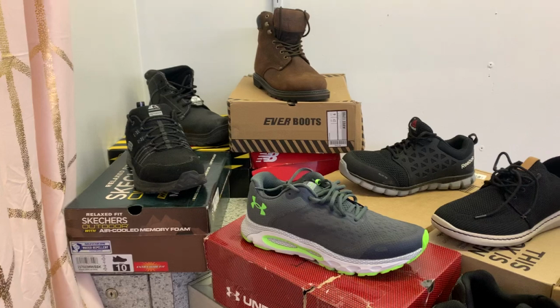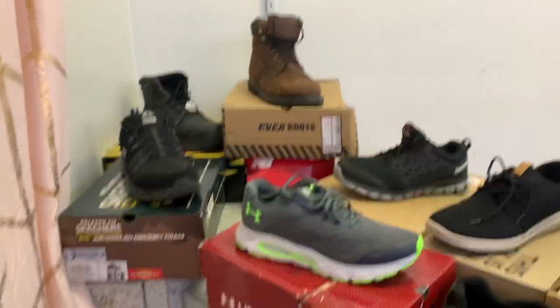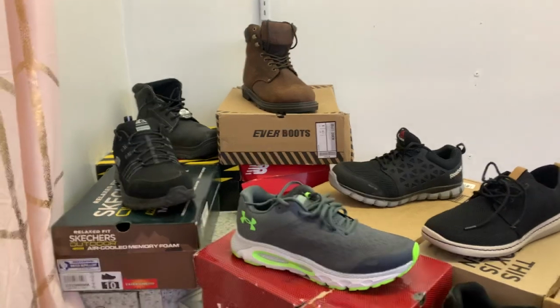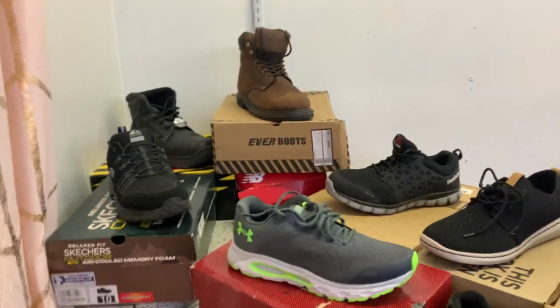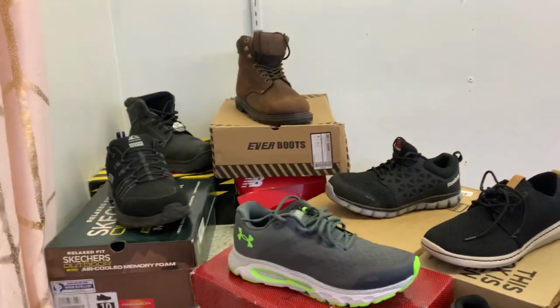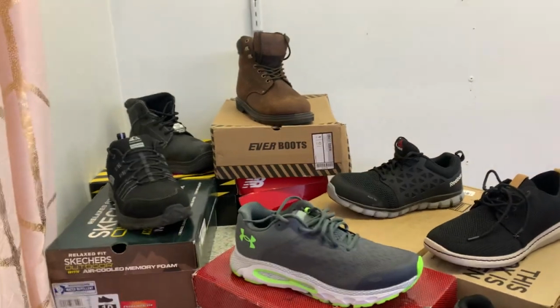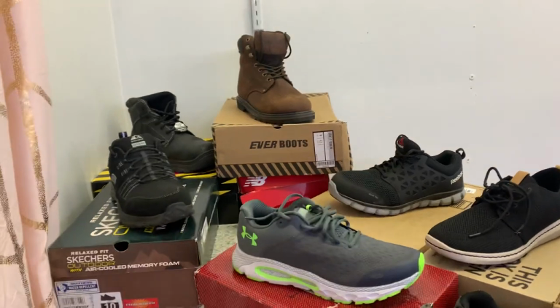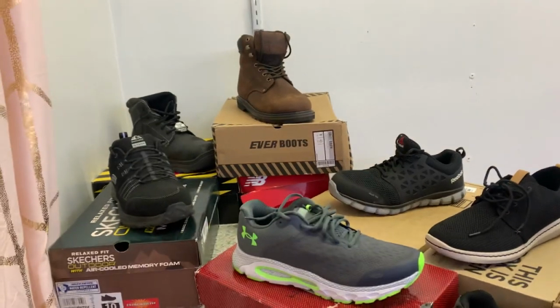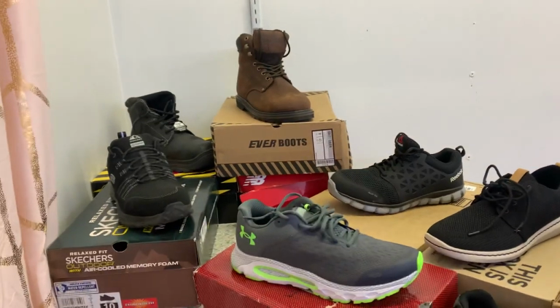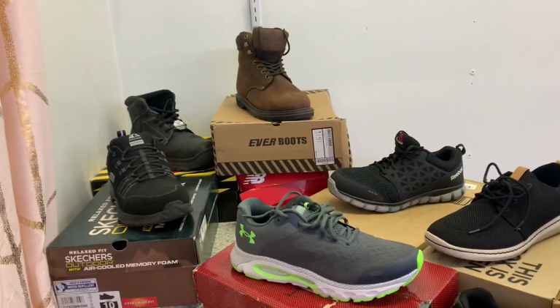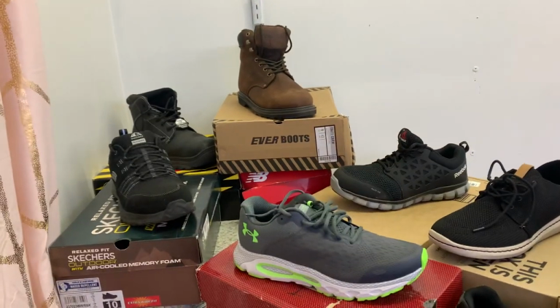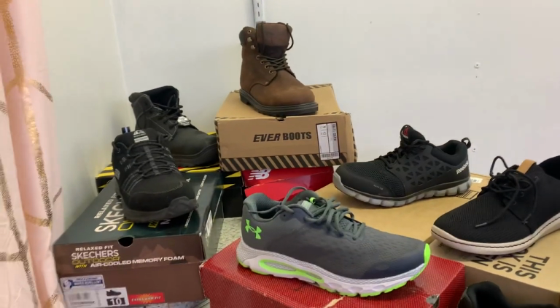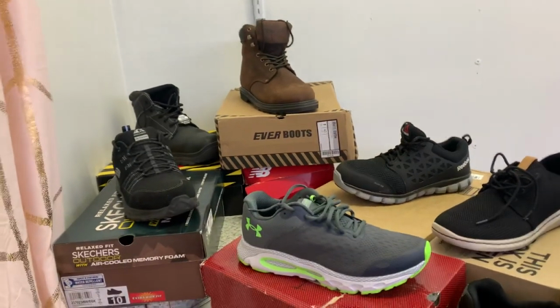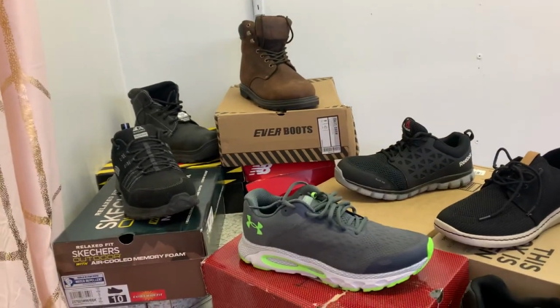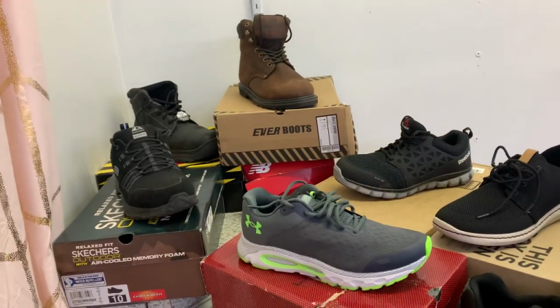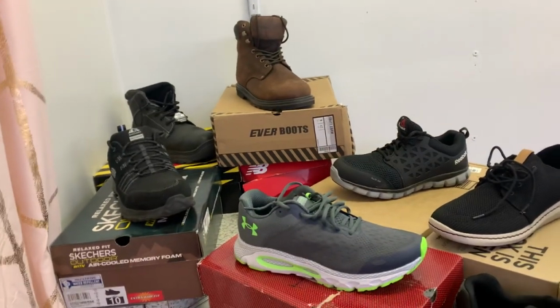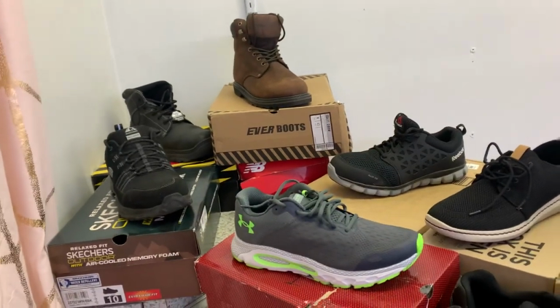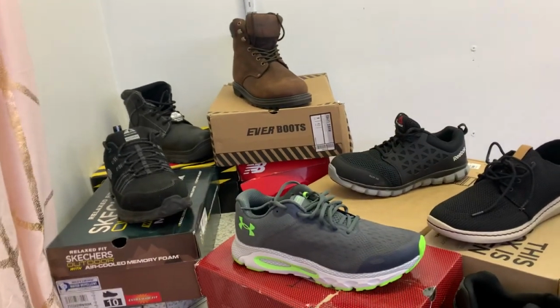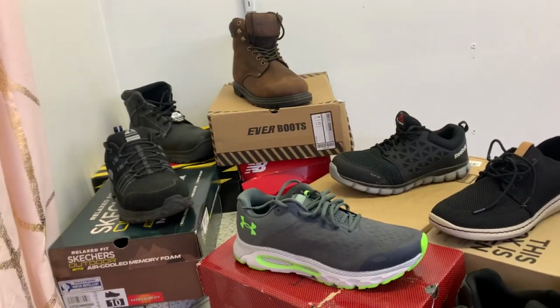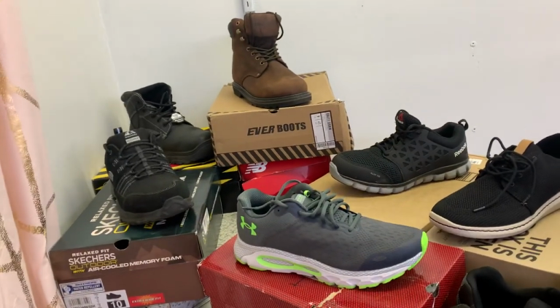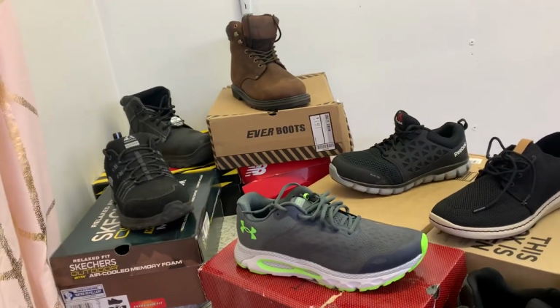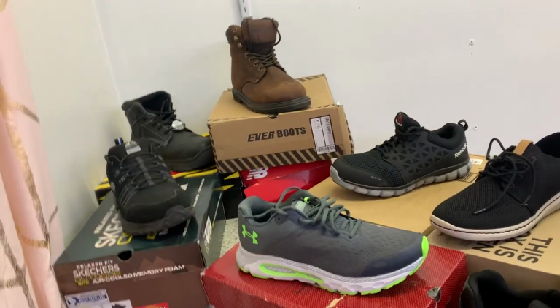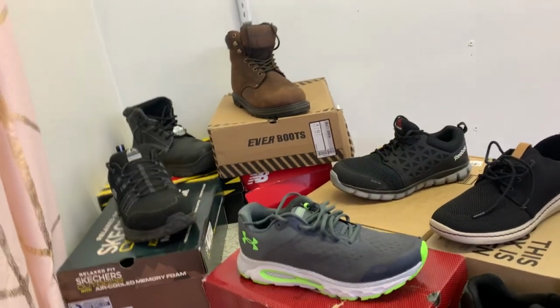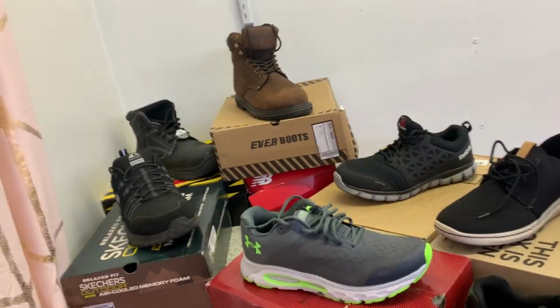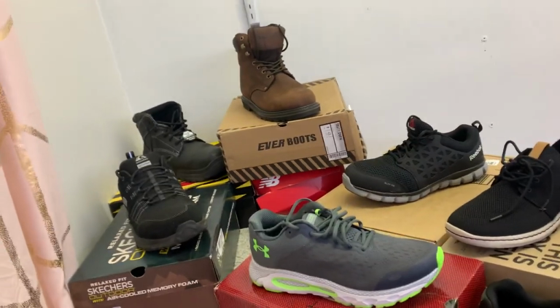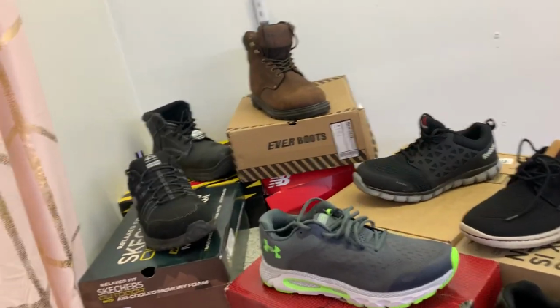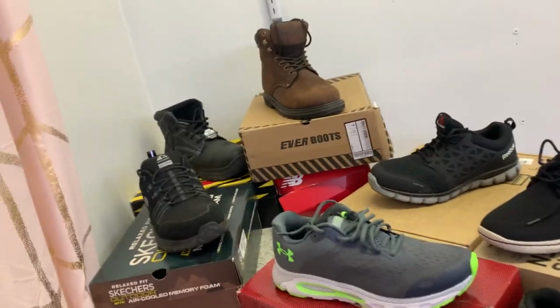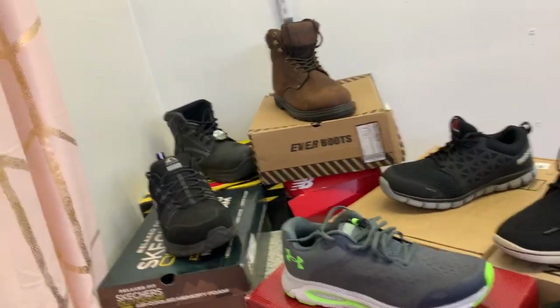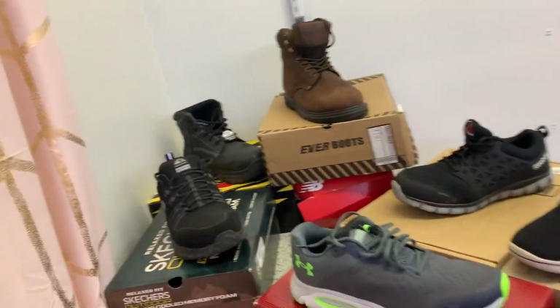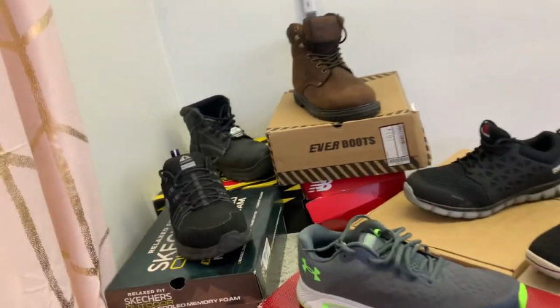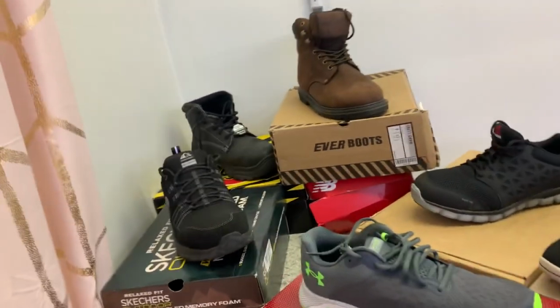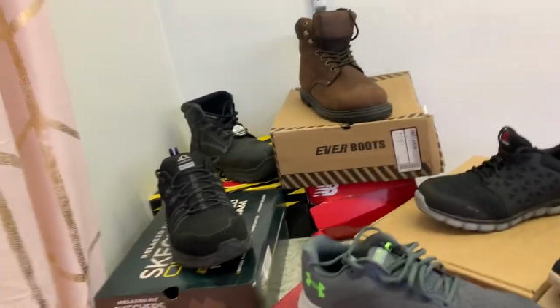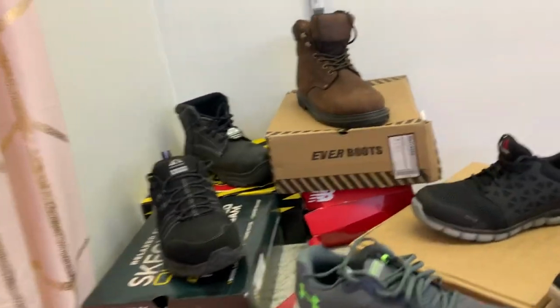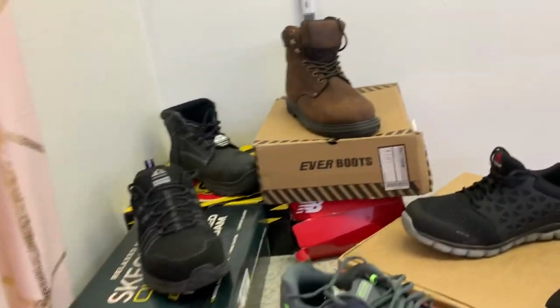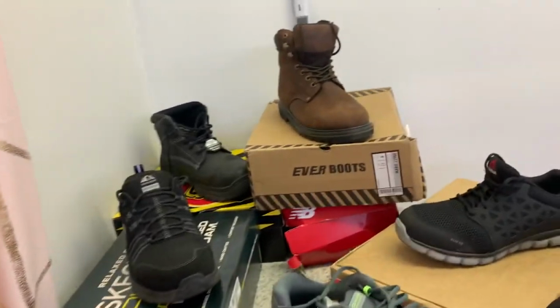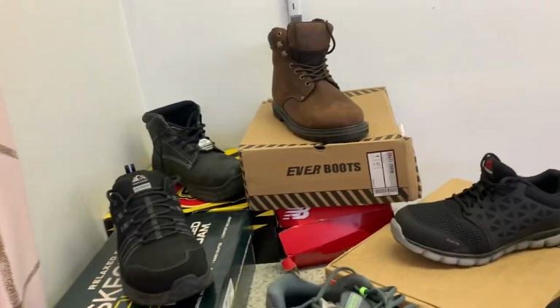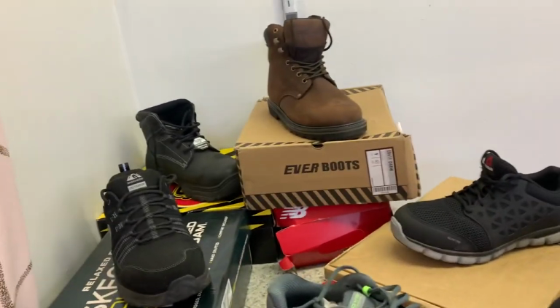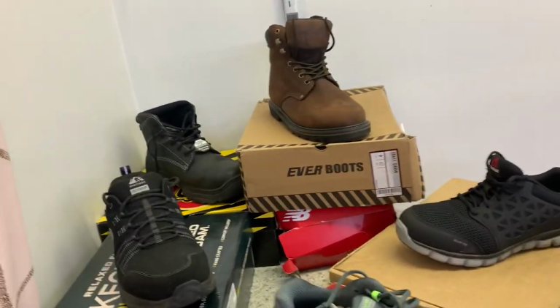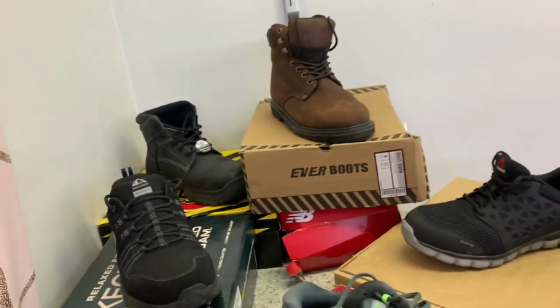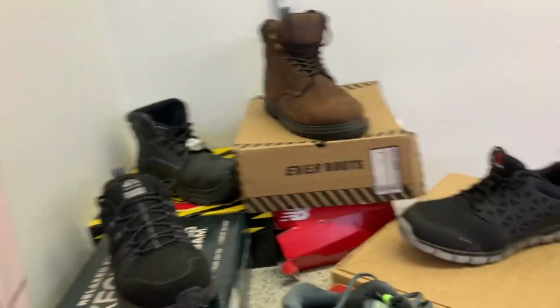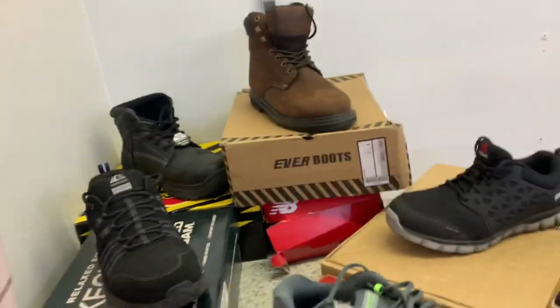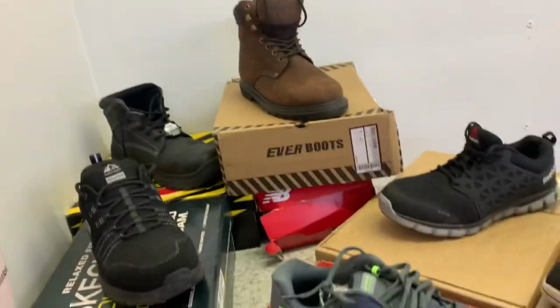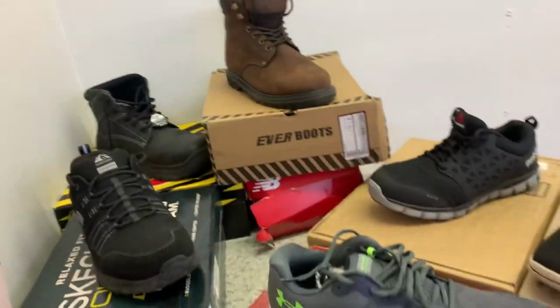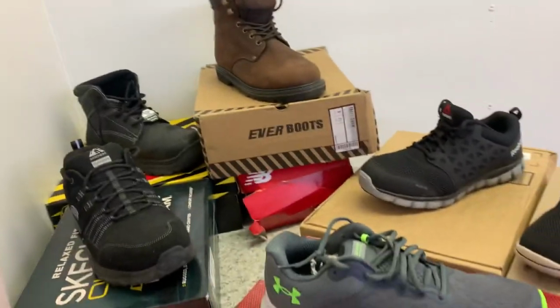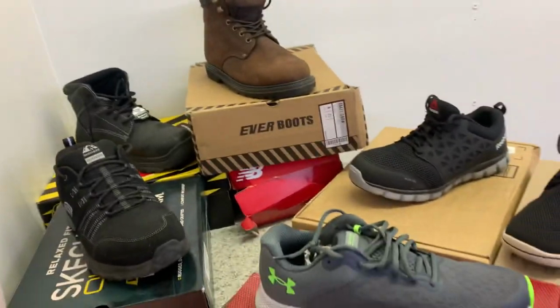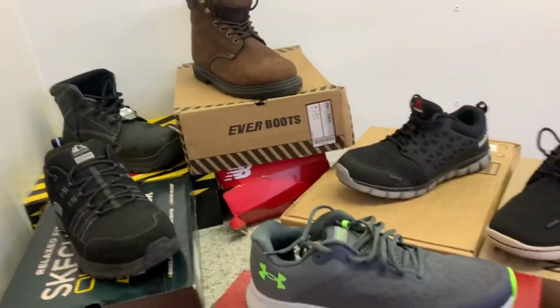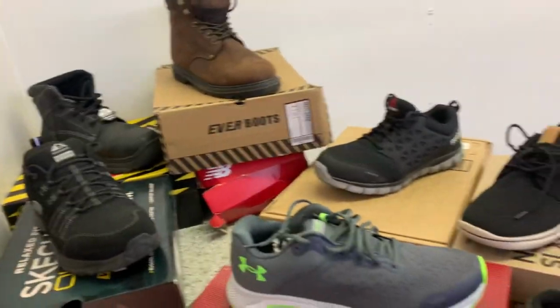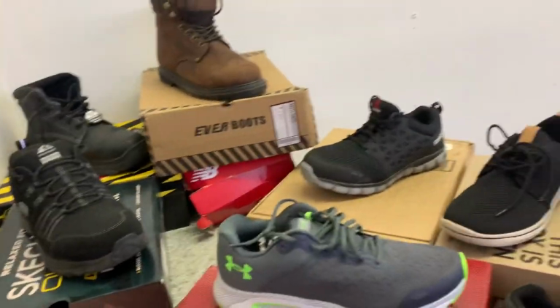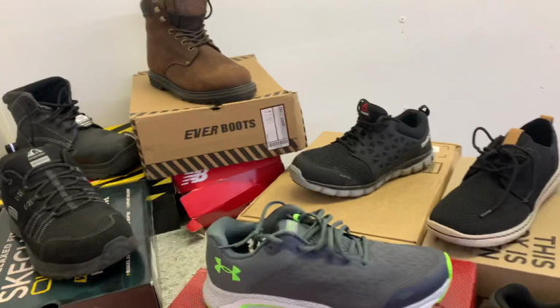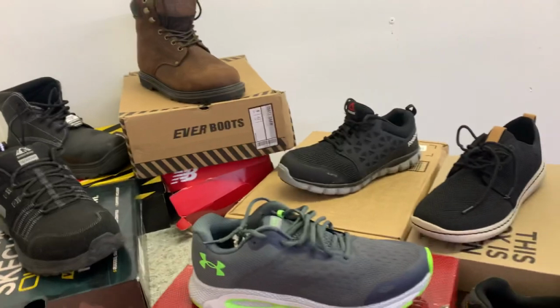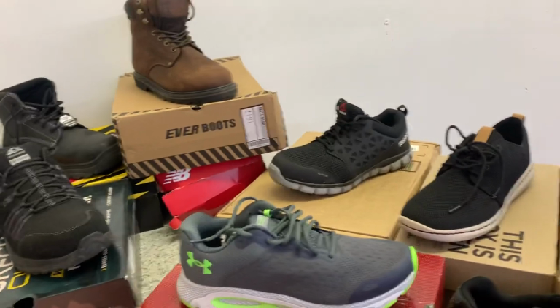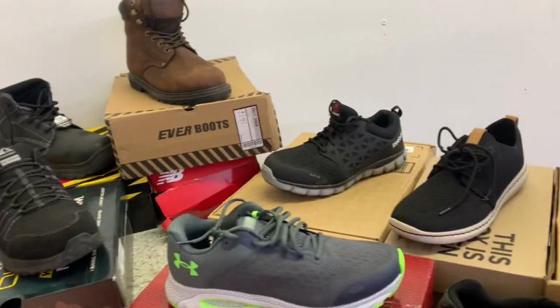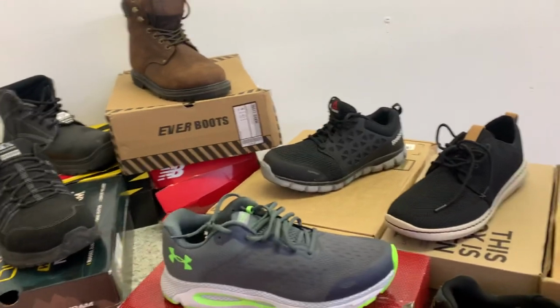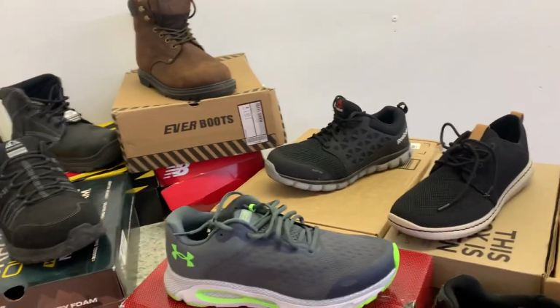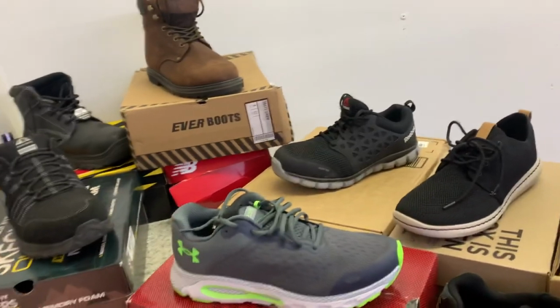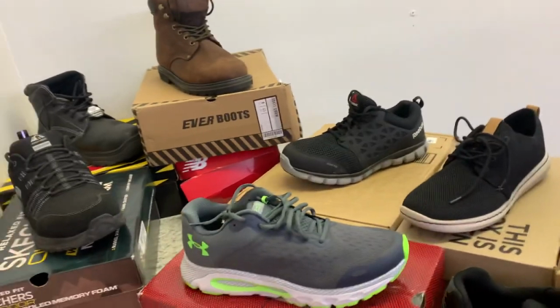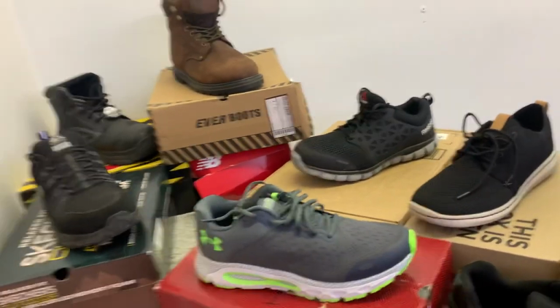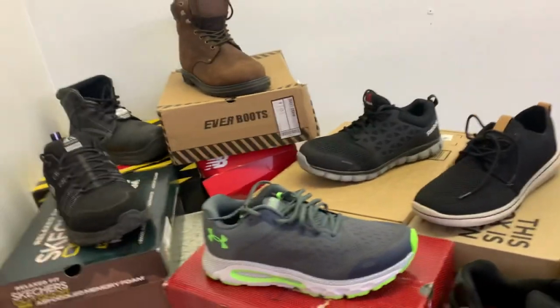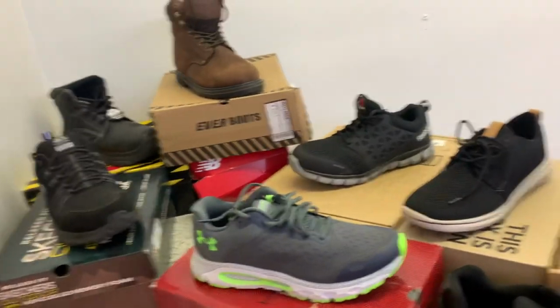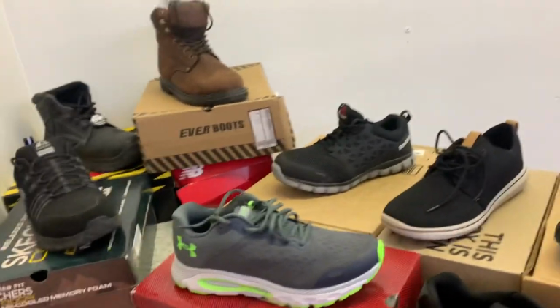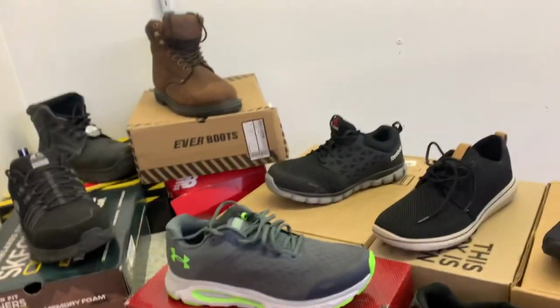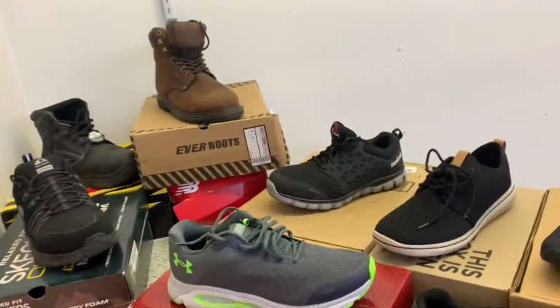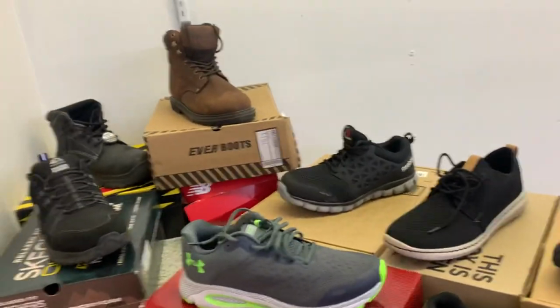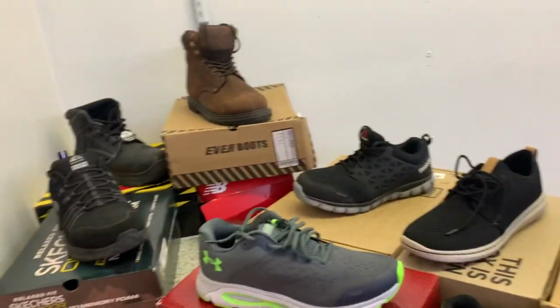Hey guys, welcome back. We're fixing to run through here and show you our shoe collection we have going on and all the great stuff we have this week.